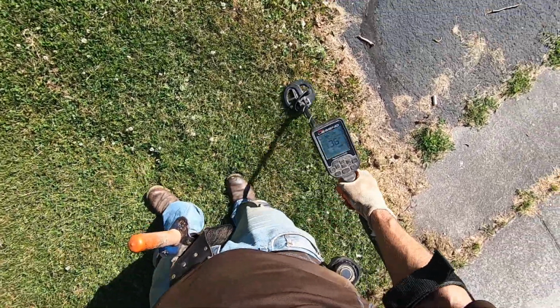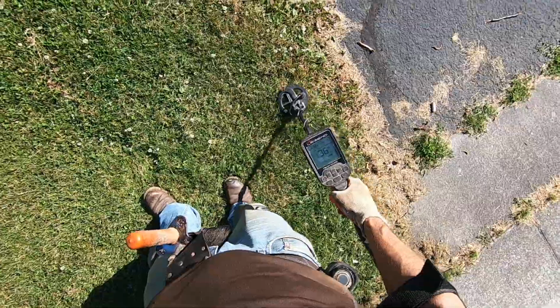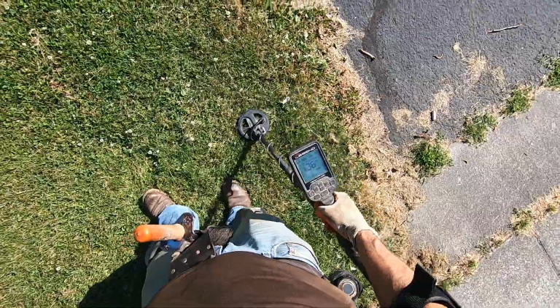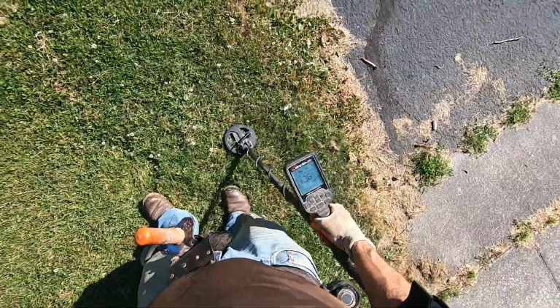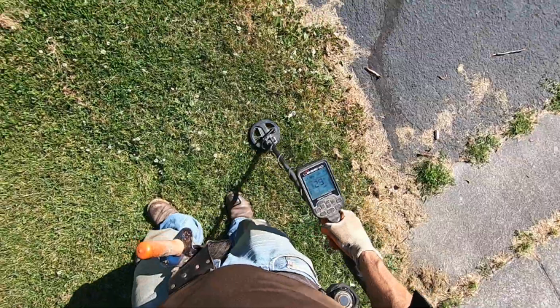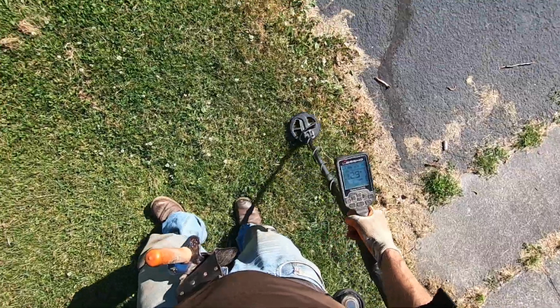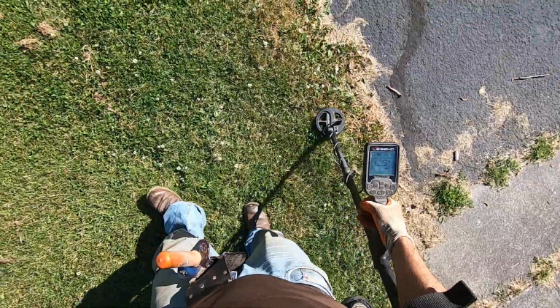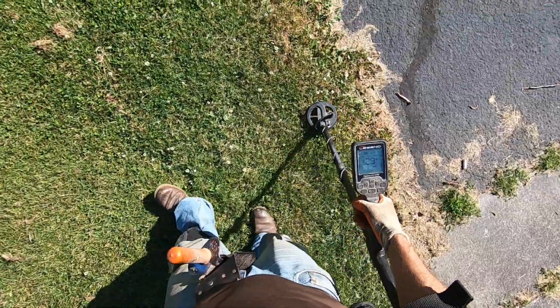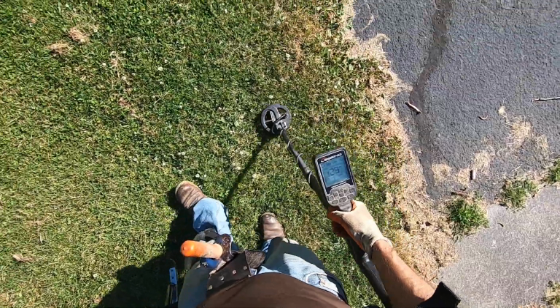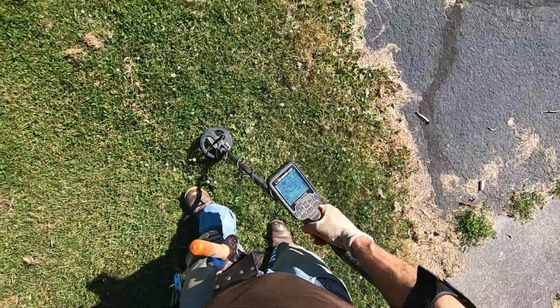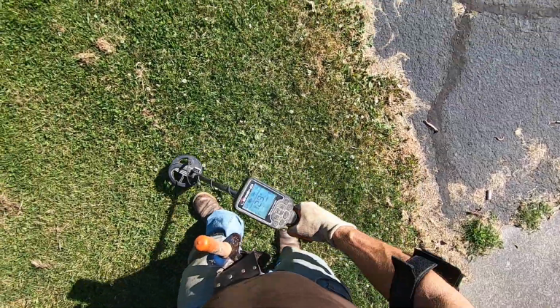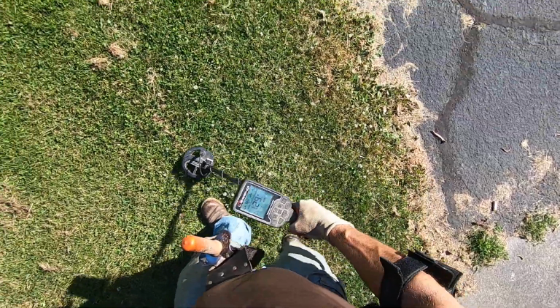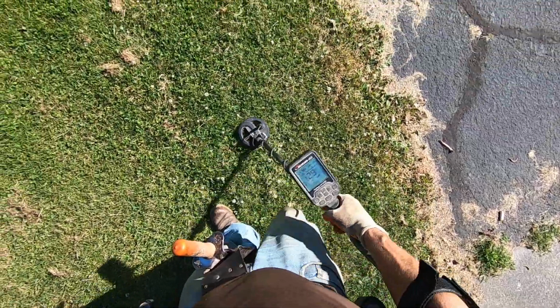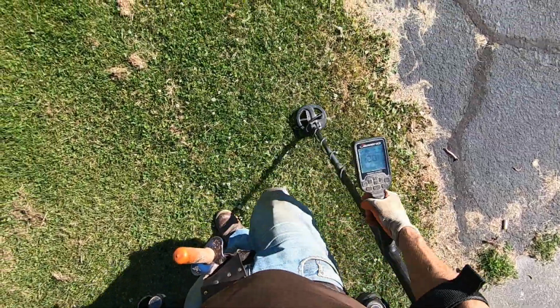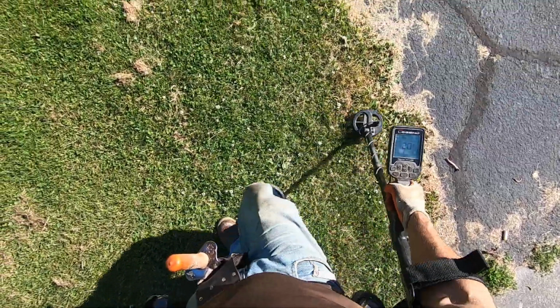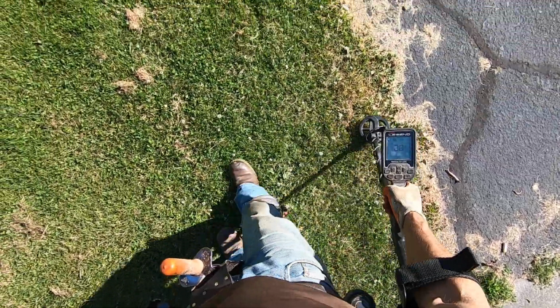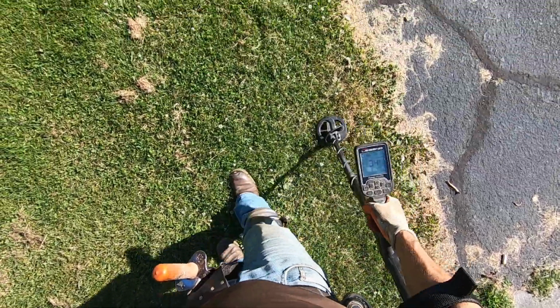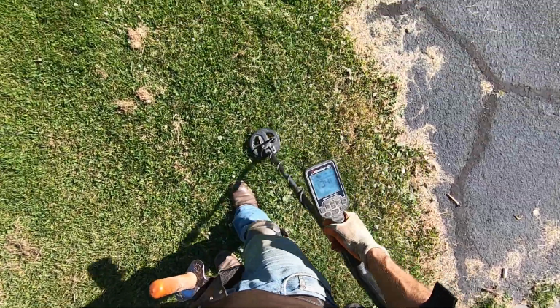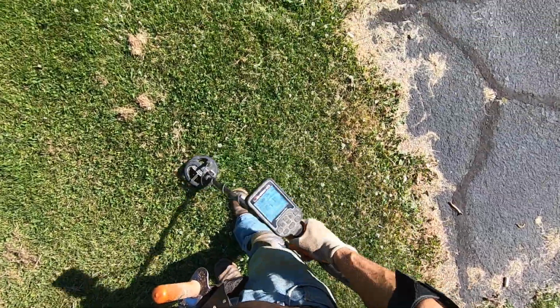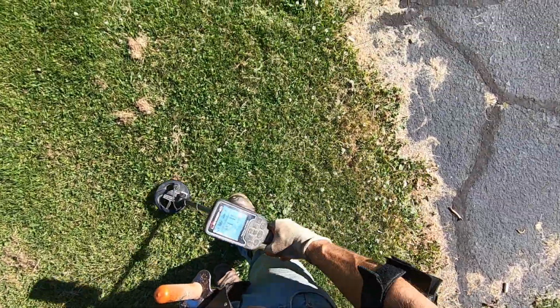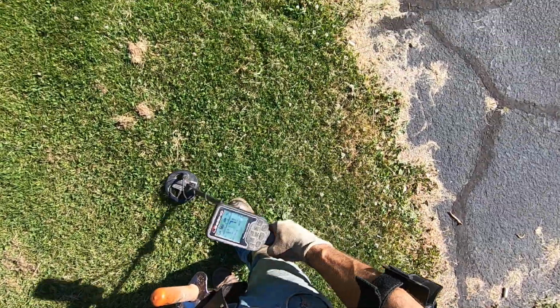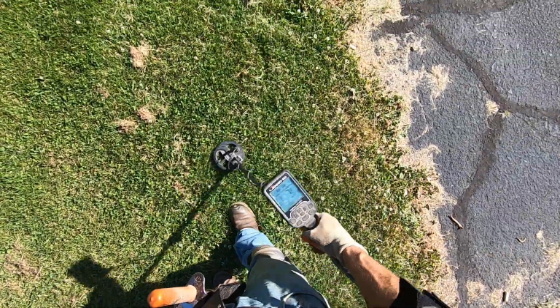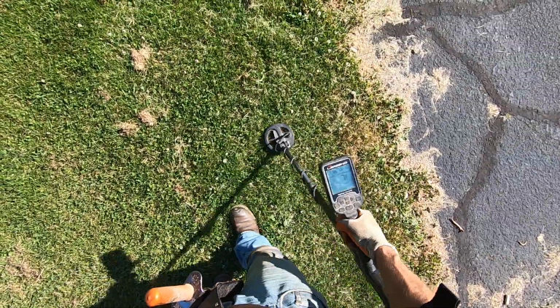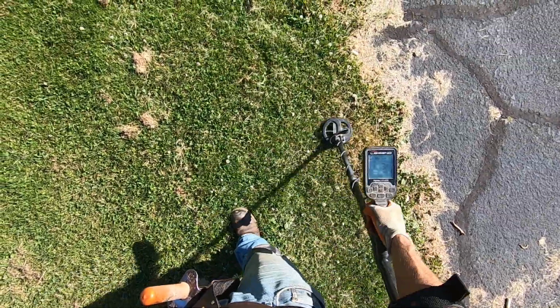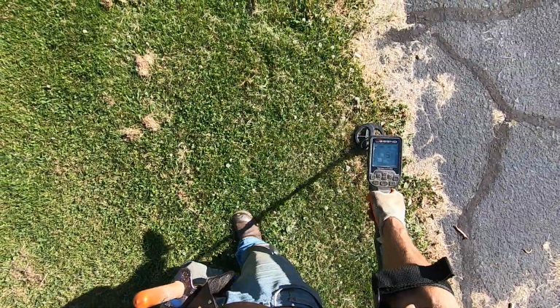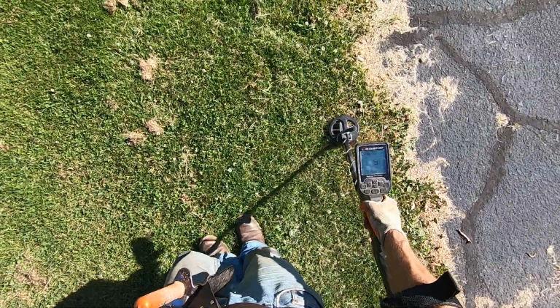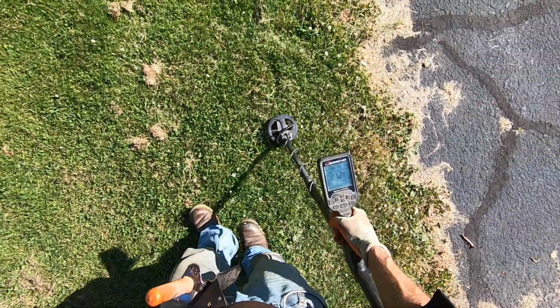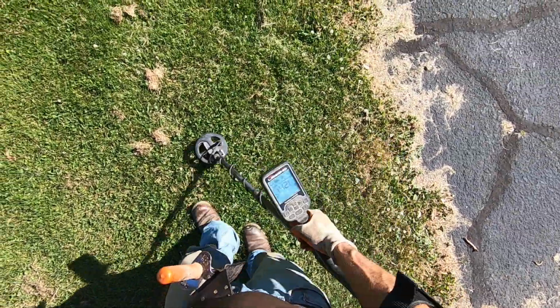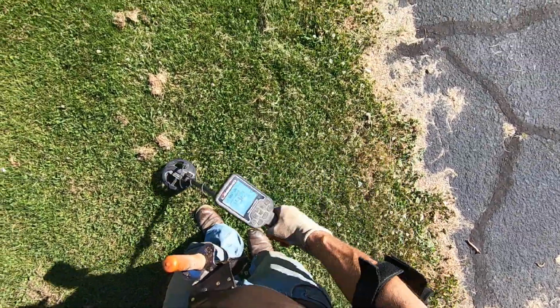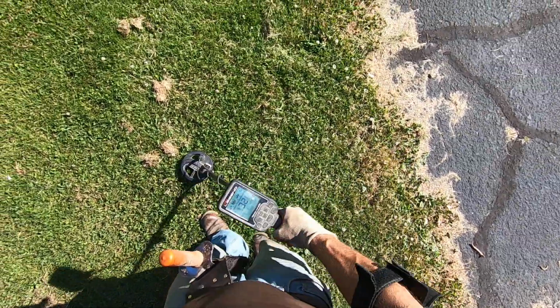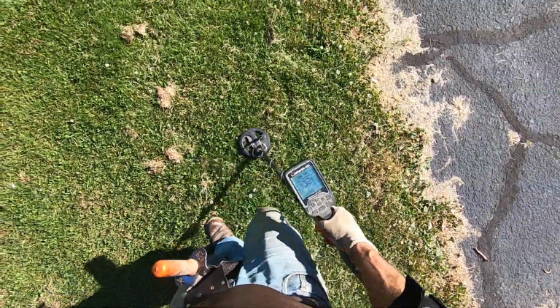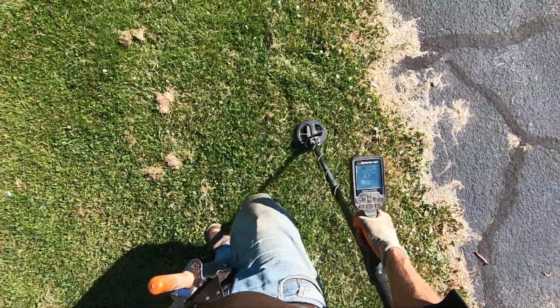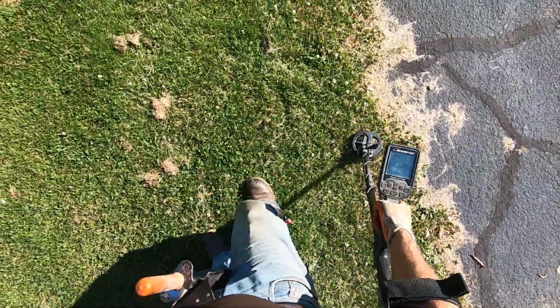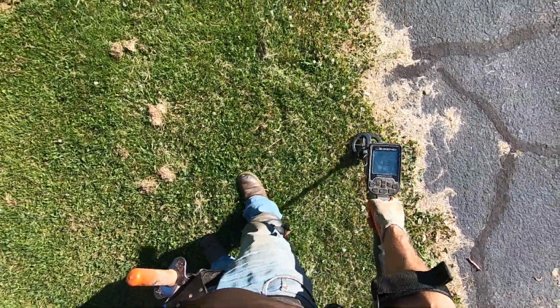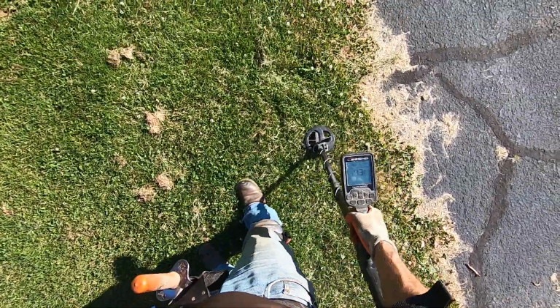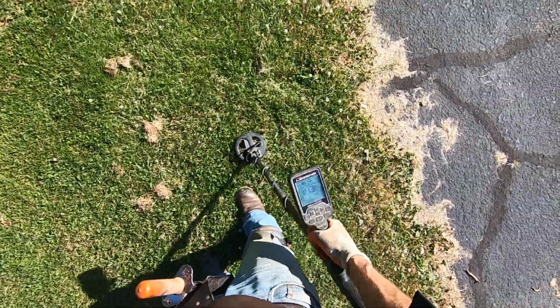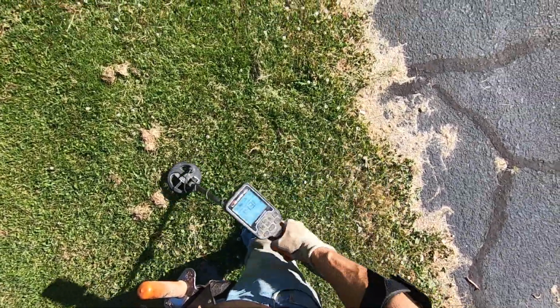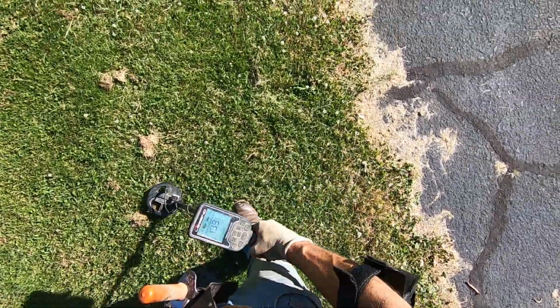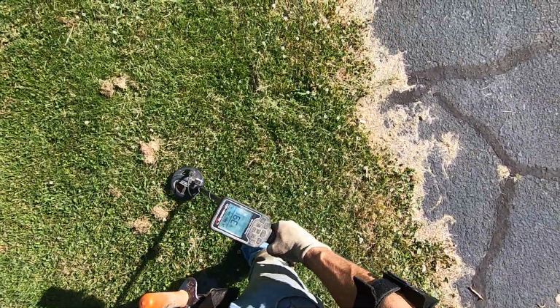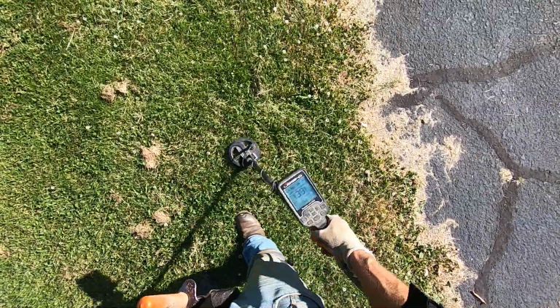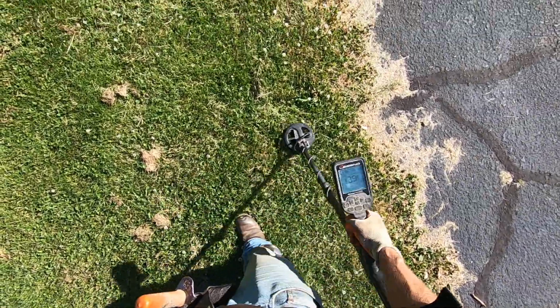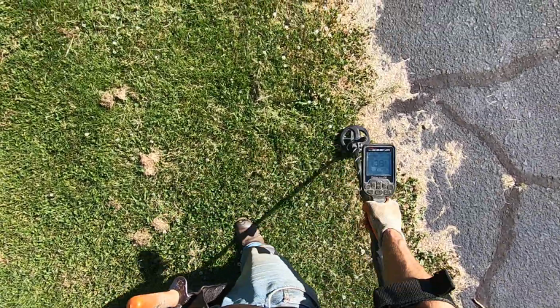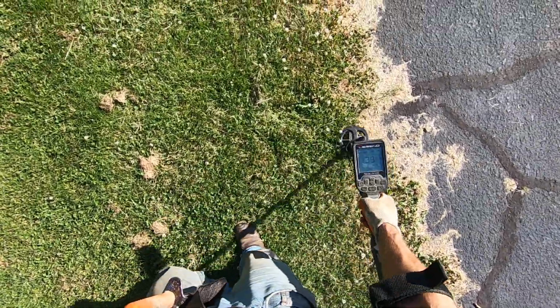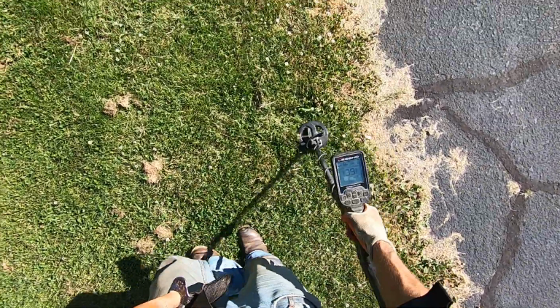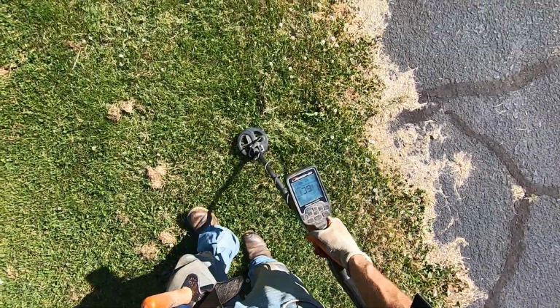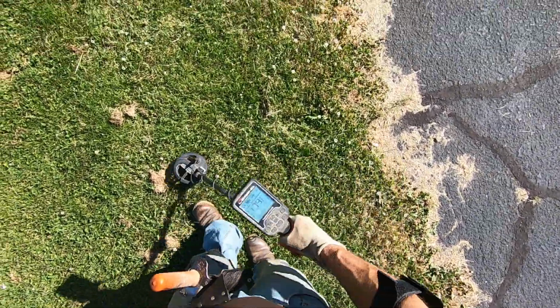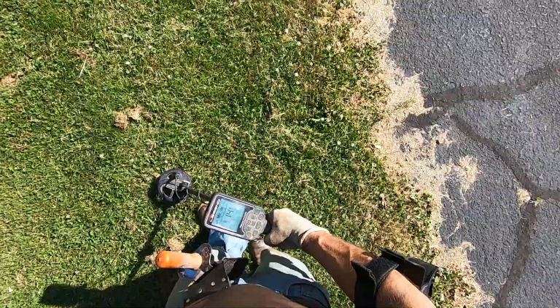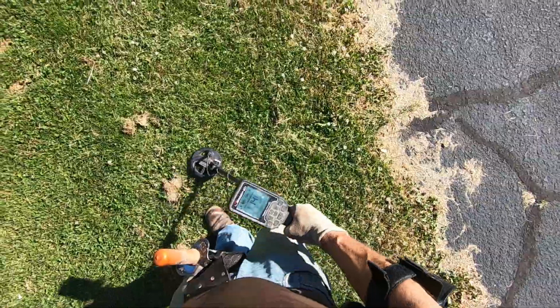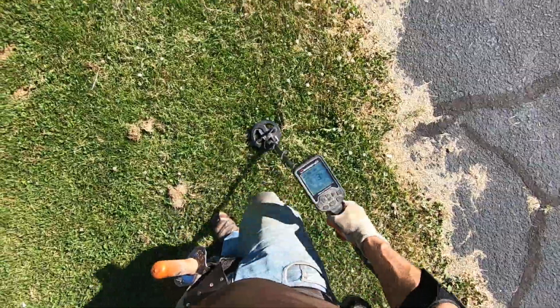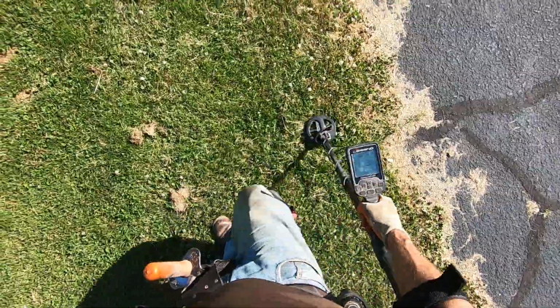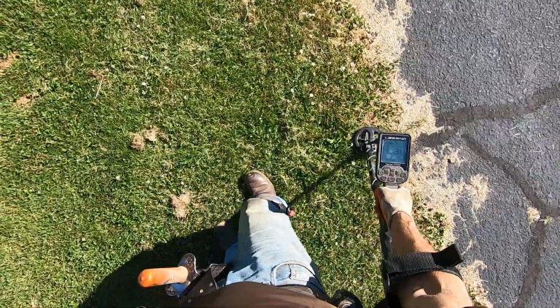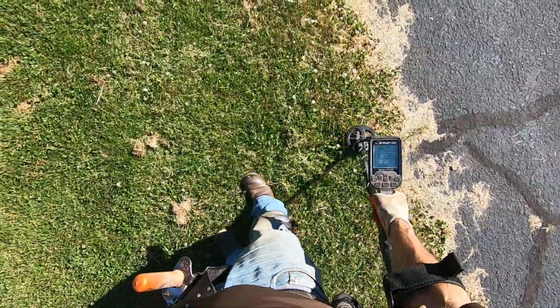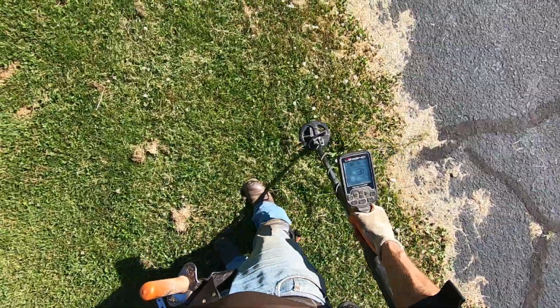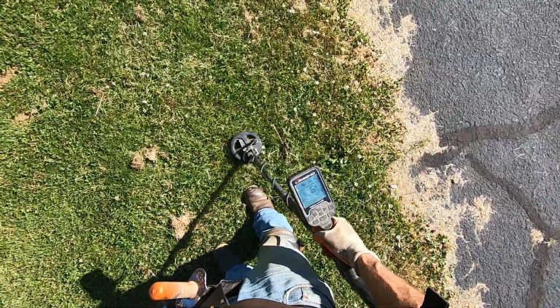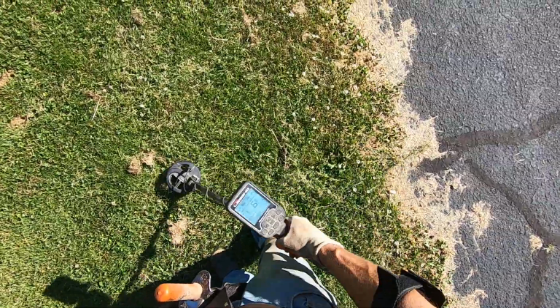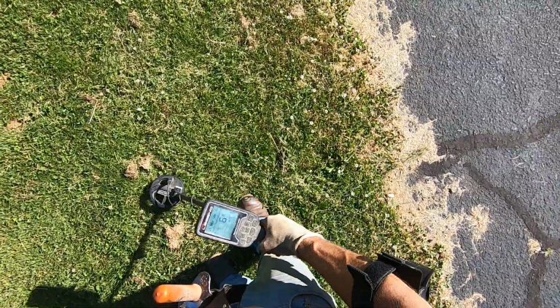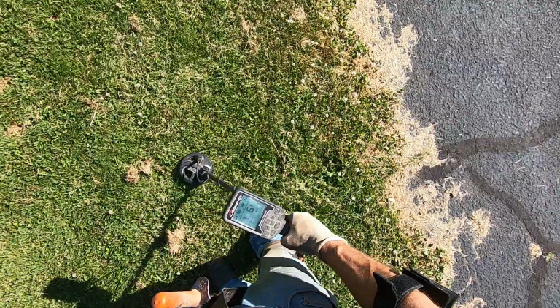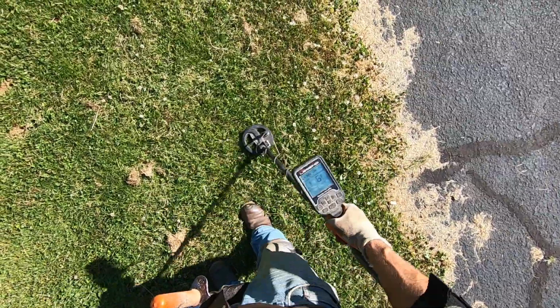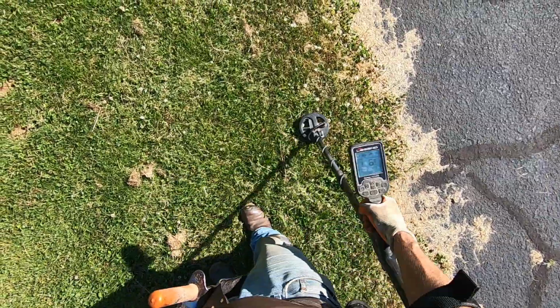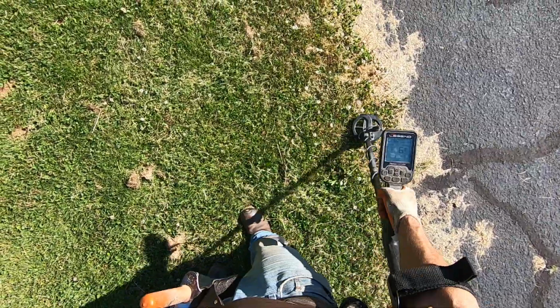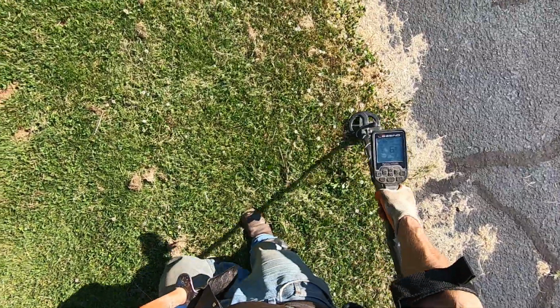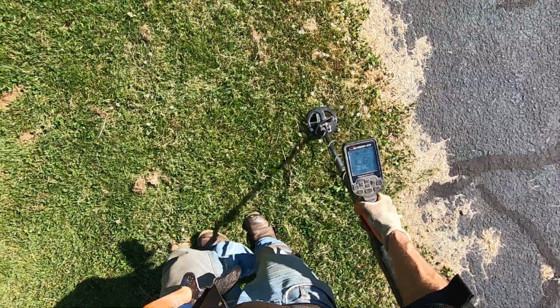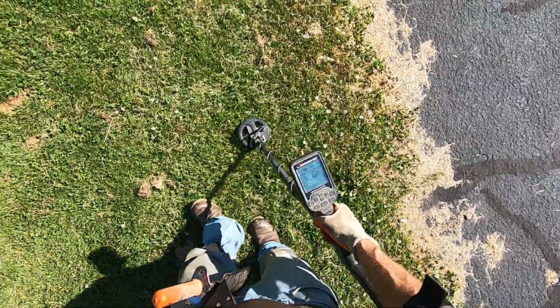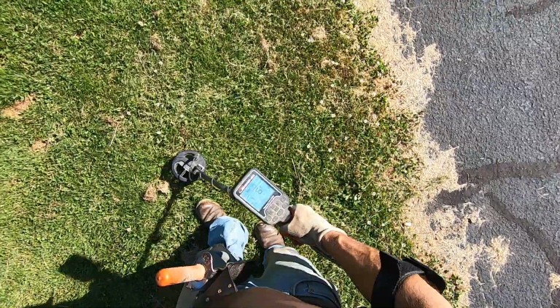Junk. It's deep, big iron. I'm at high frequency, 40 kilohertz here, field program.